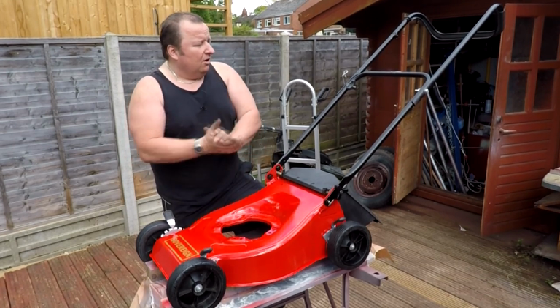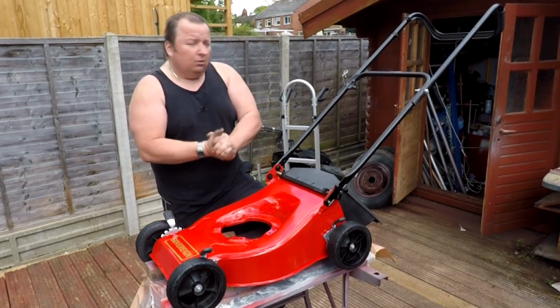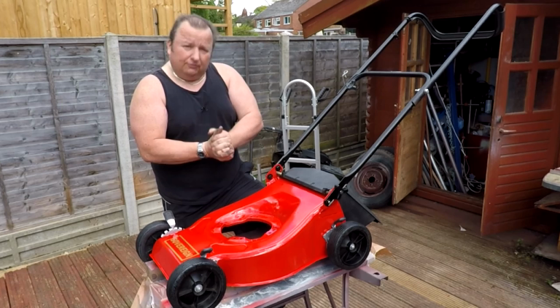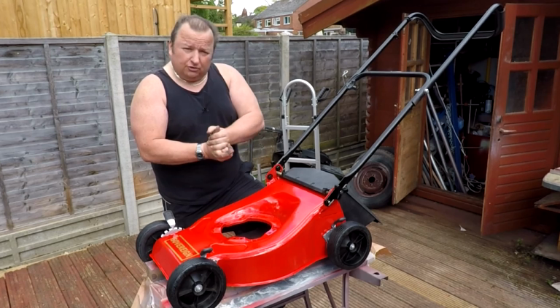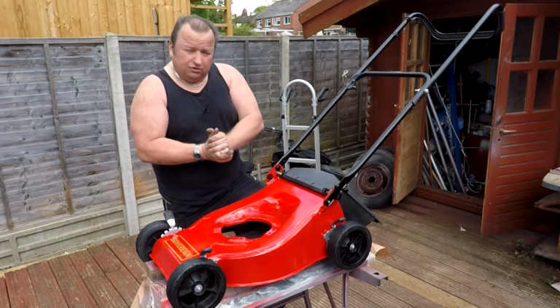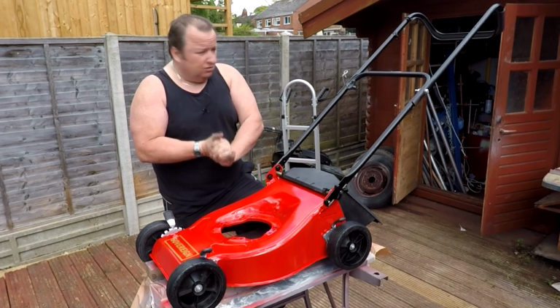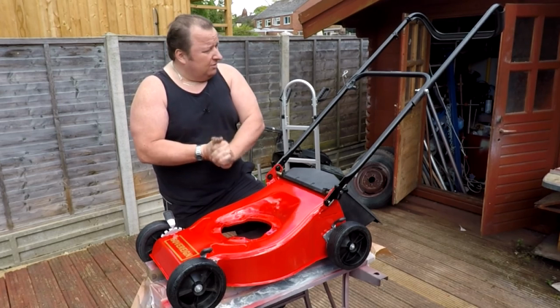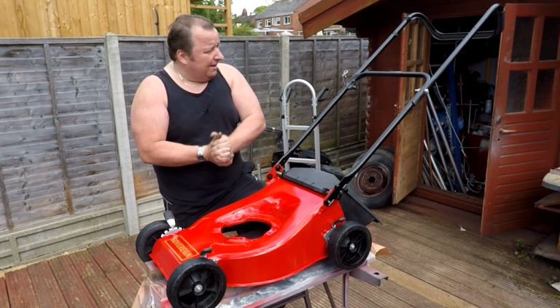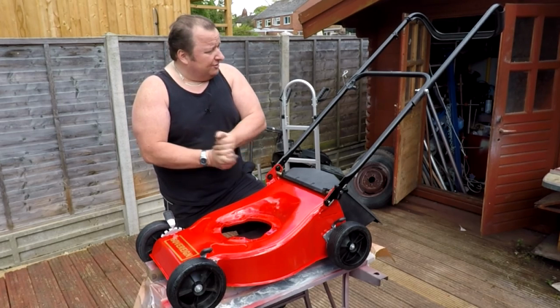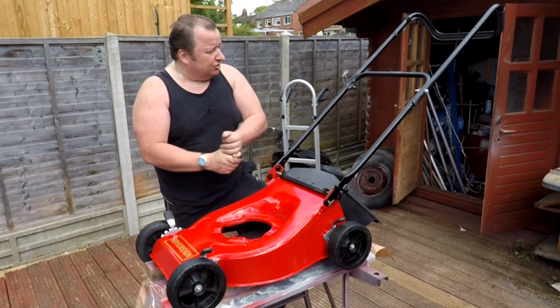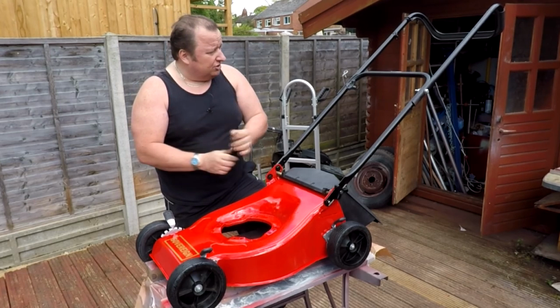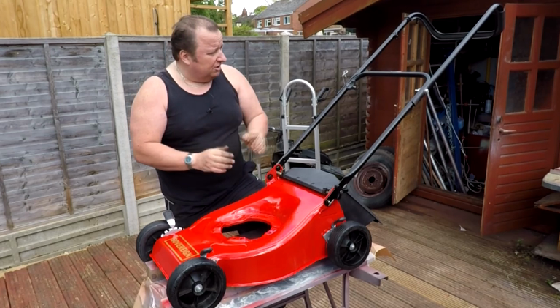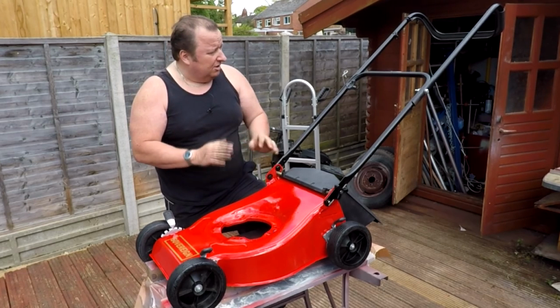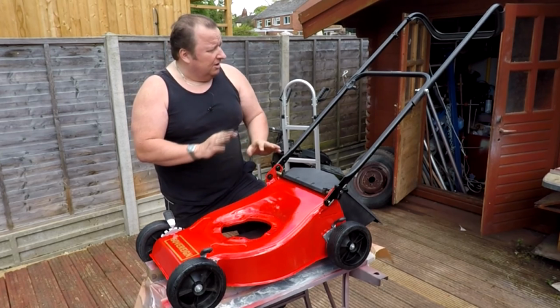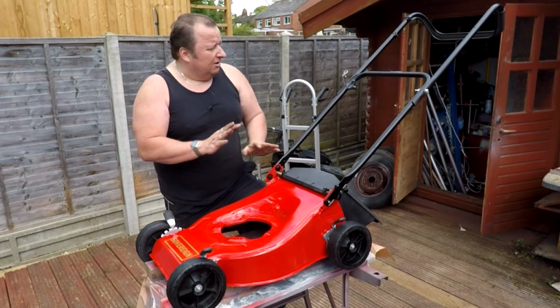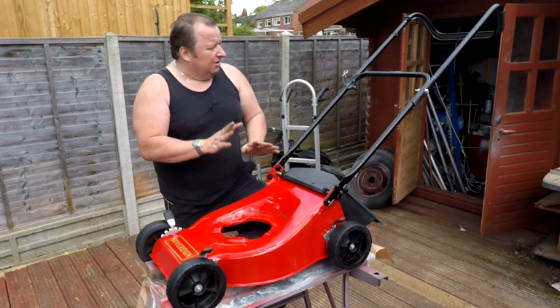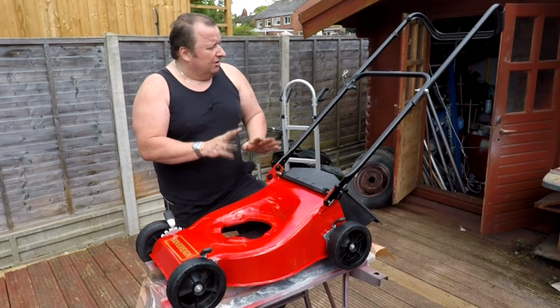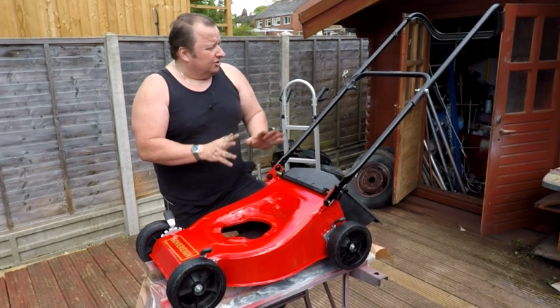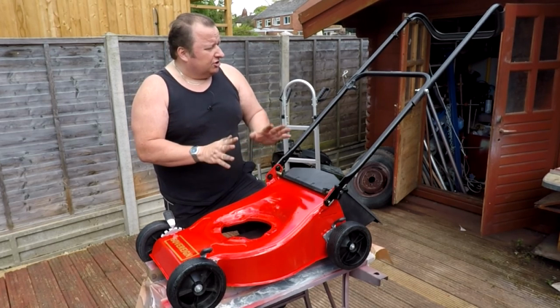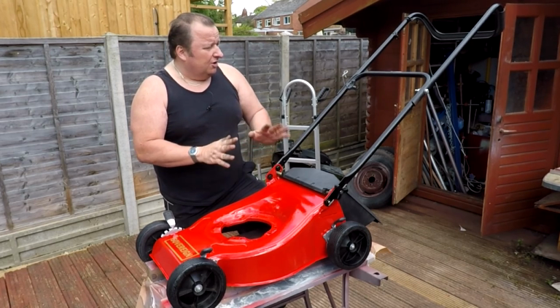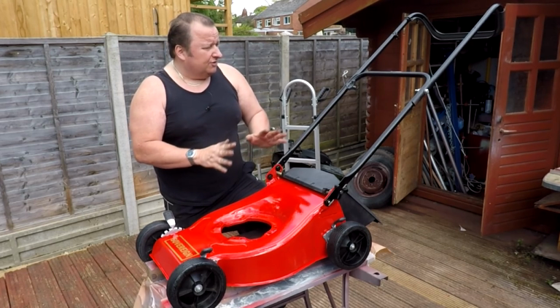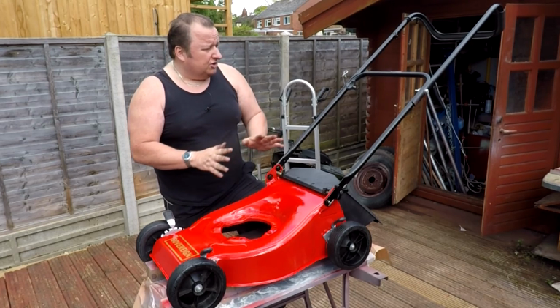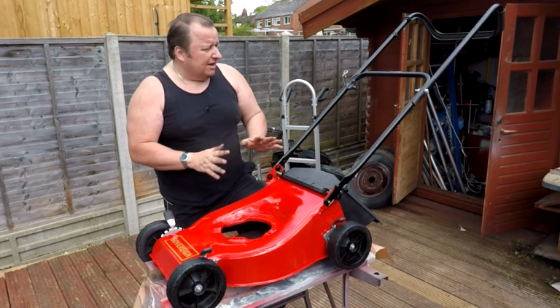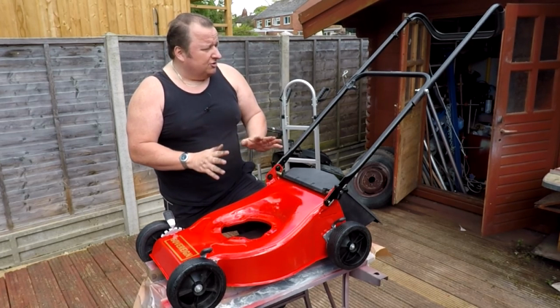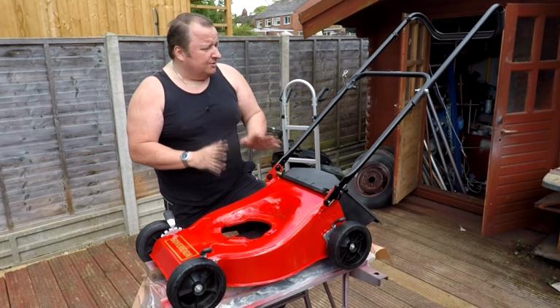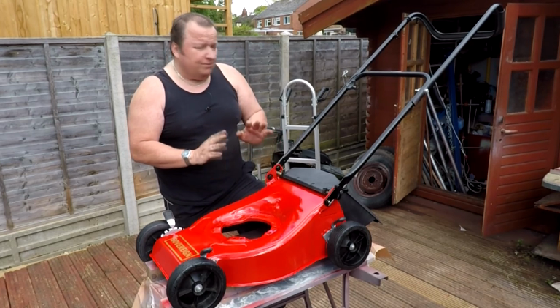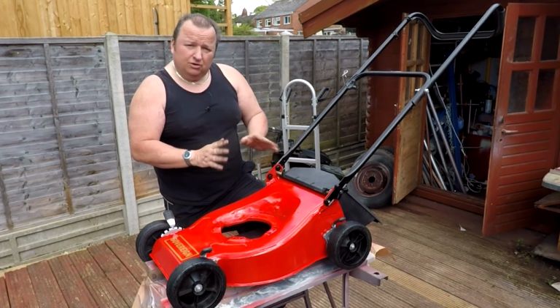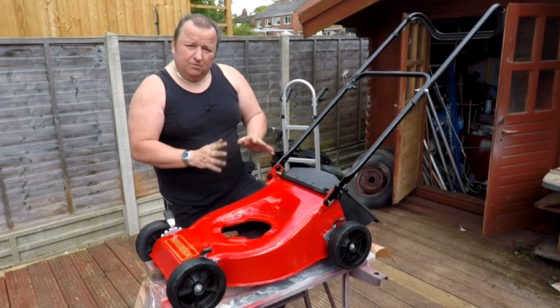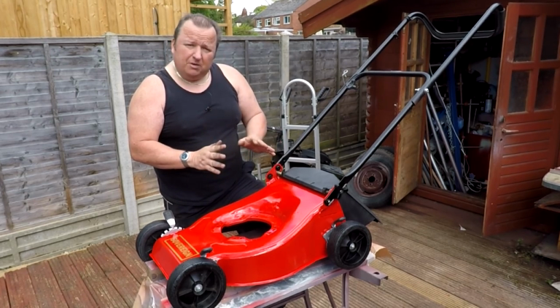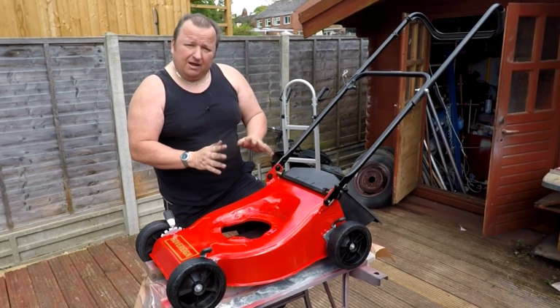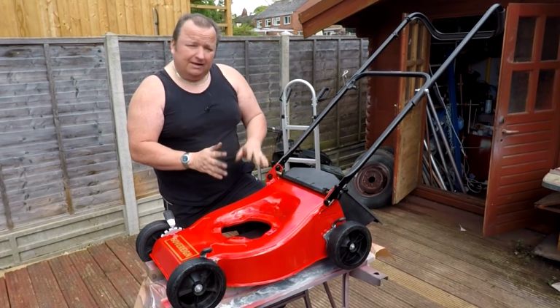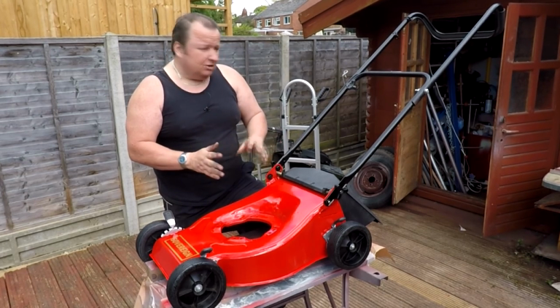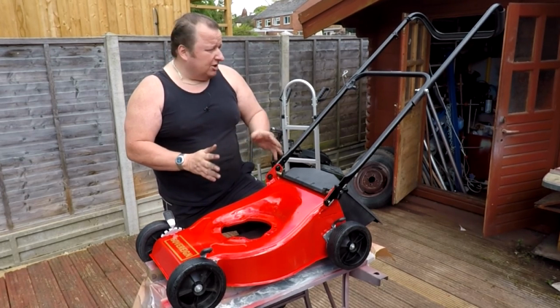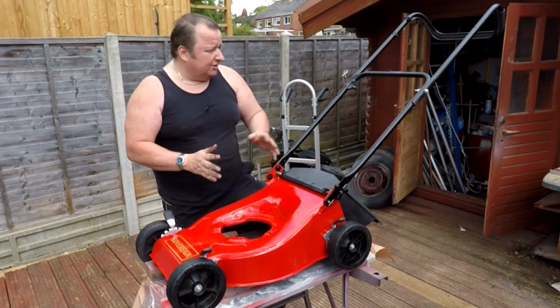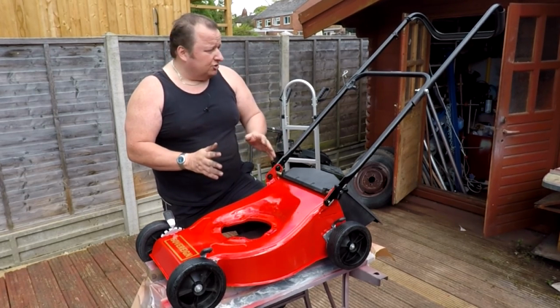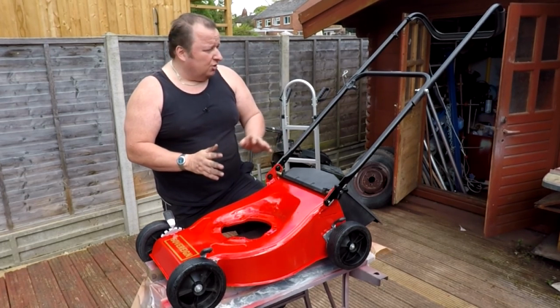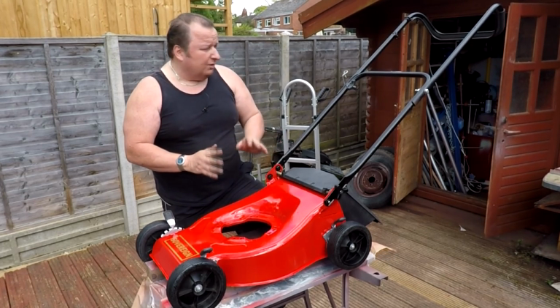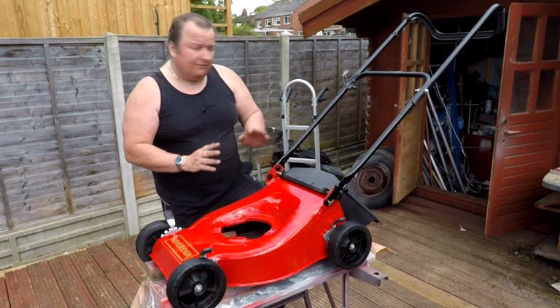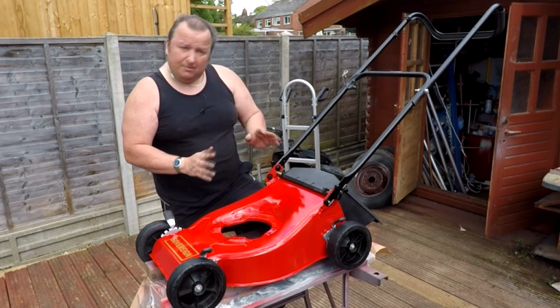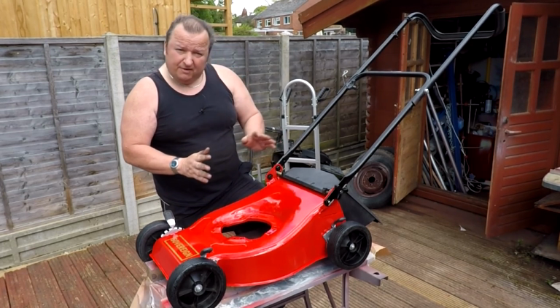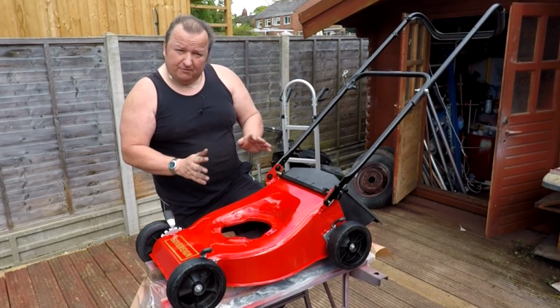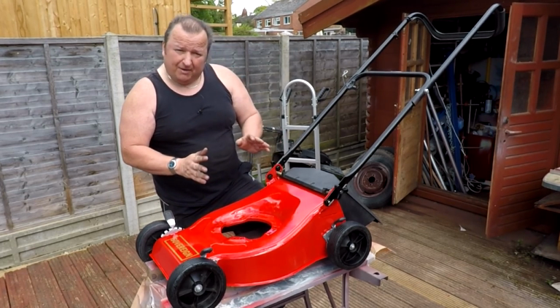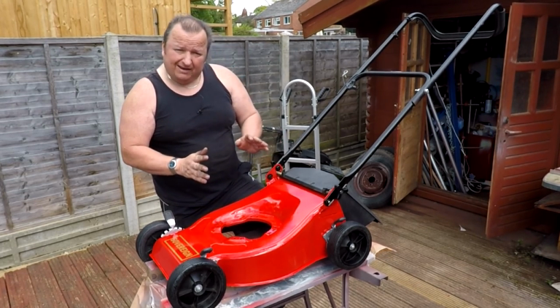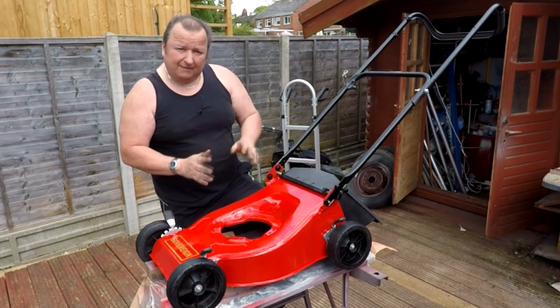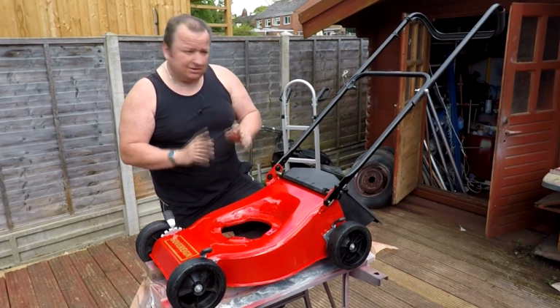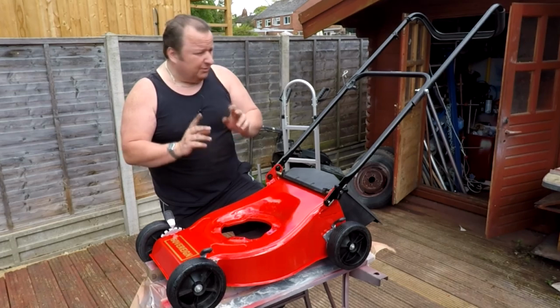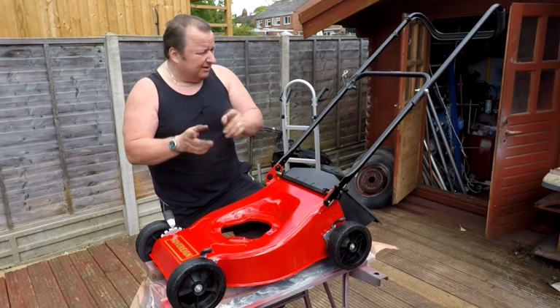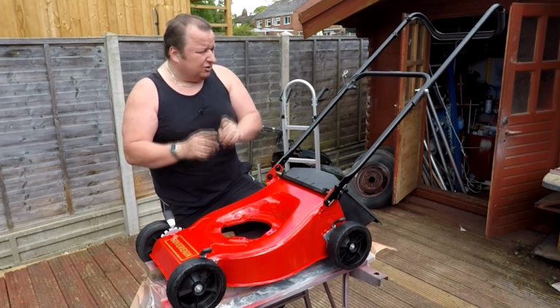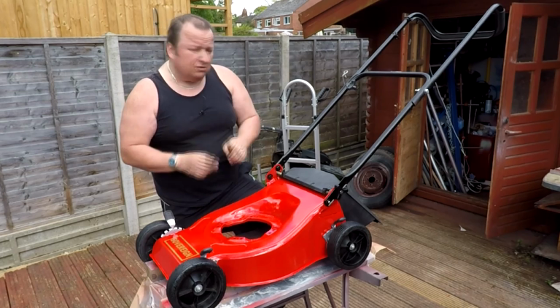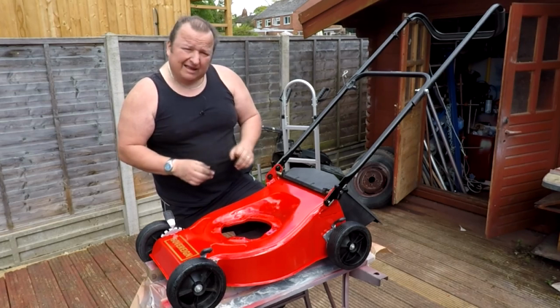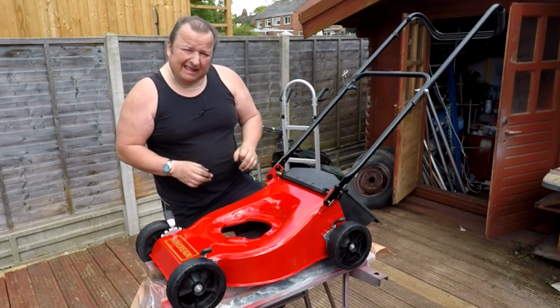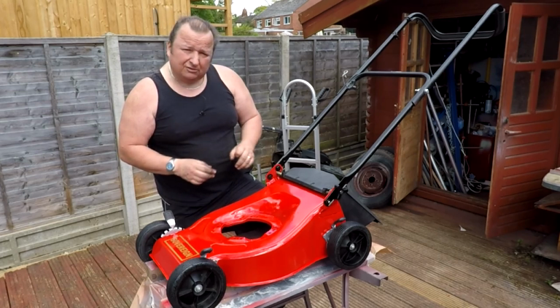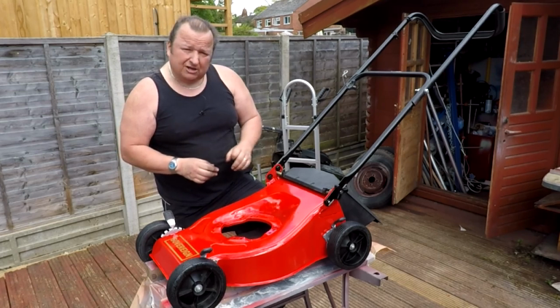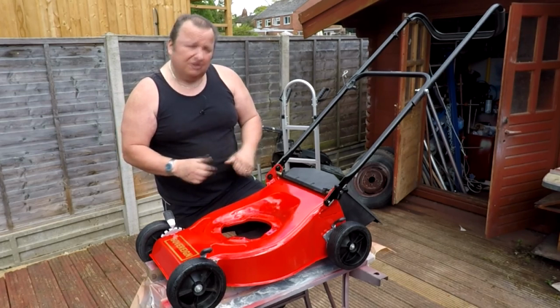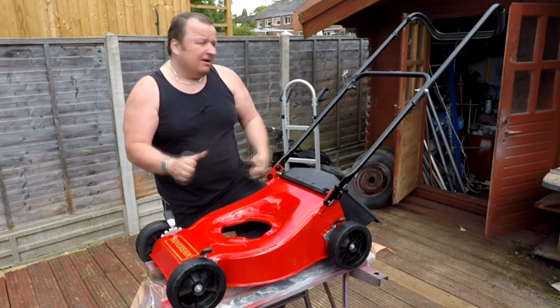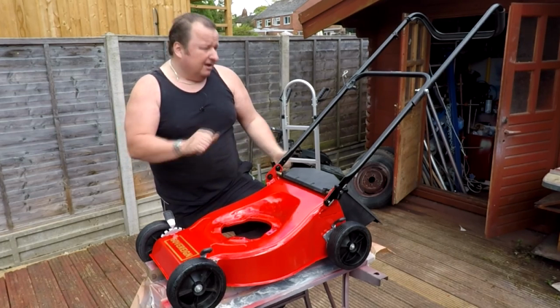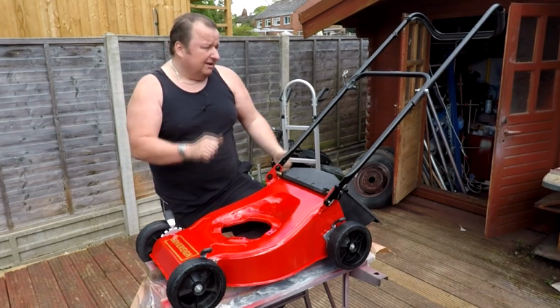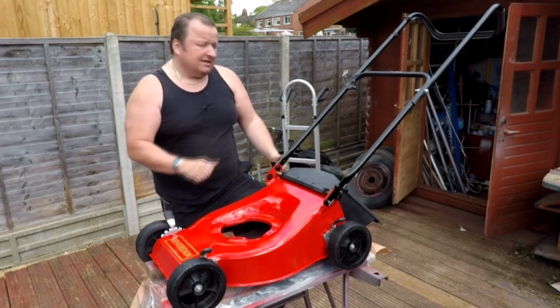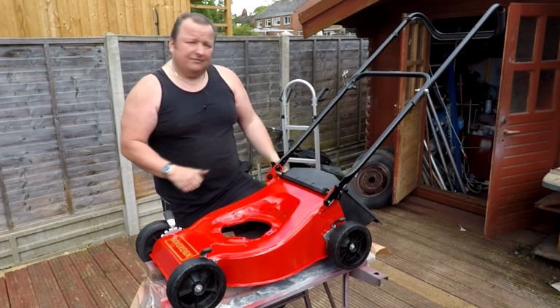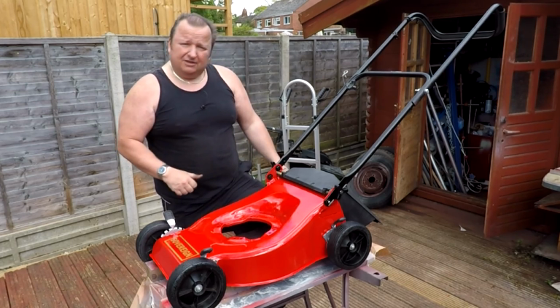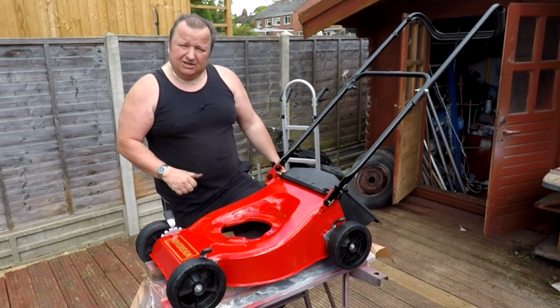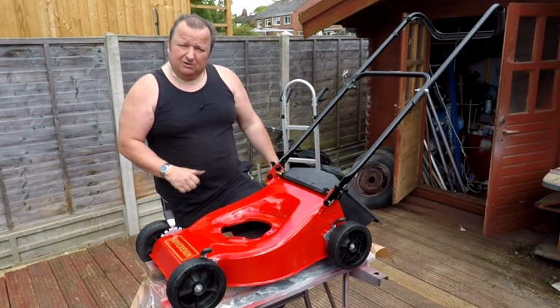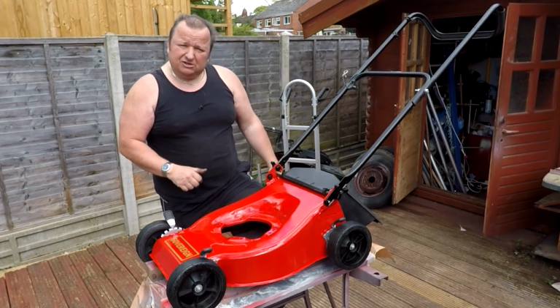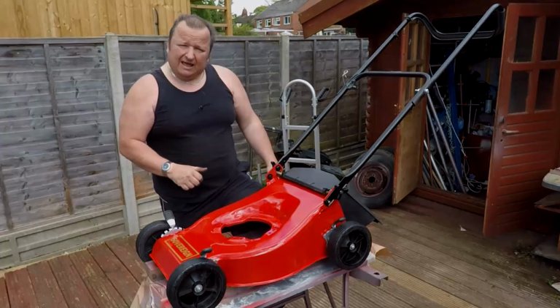All I've got to do now is service the engine — put a new plug in it, change the oil, and give it a bit of a paint up. Let's get on to that.